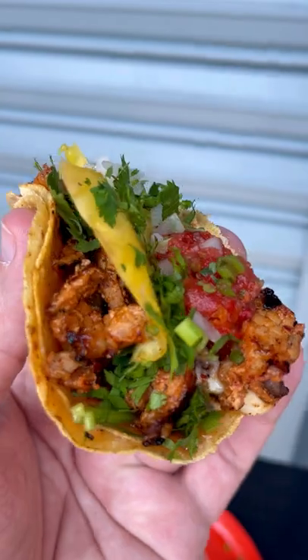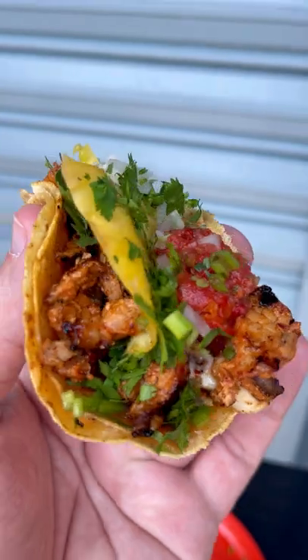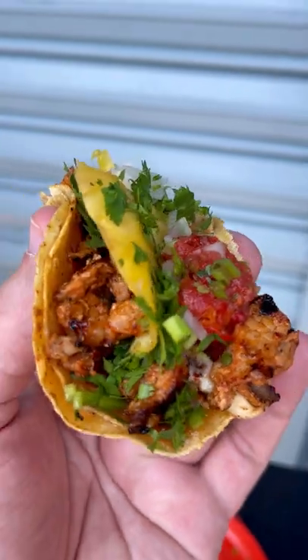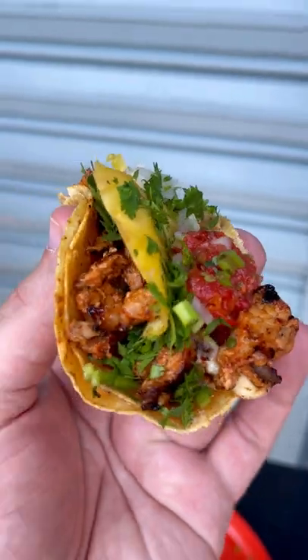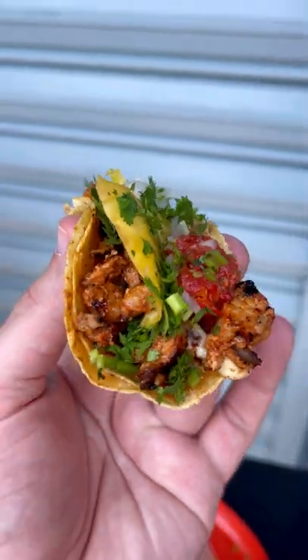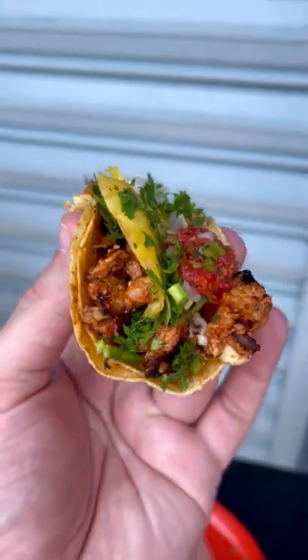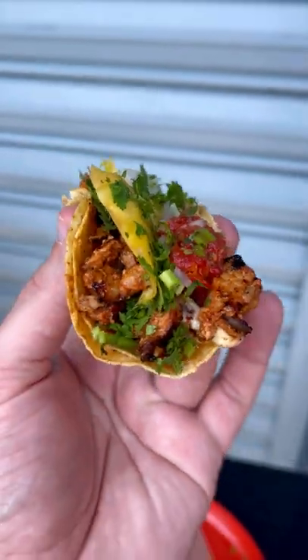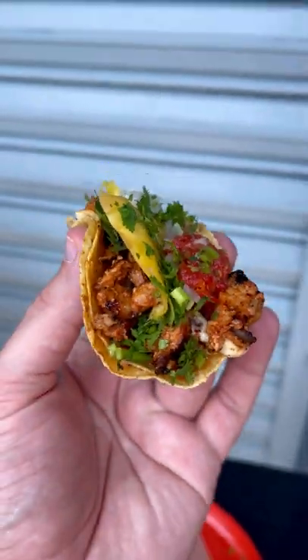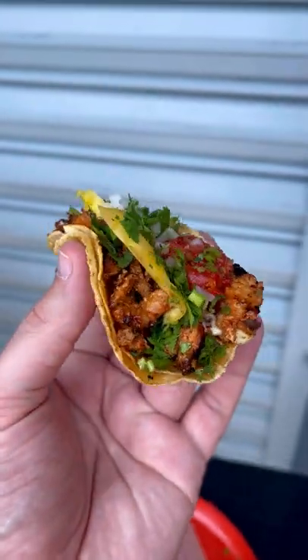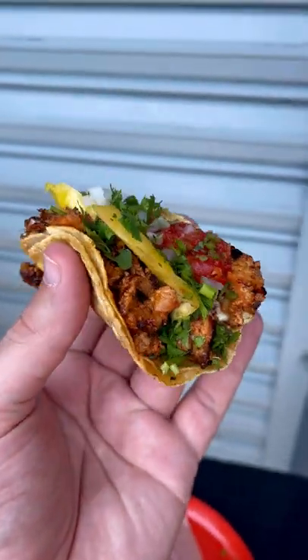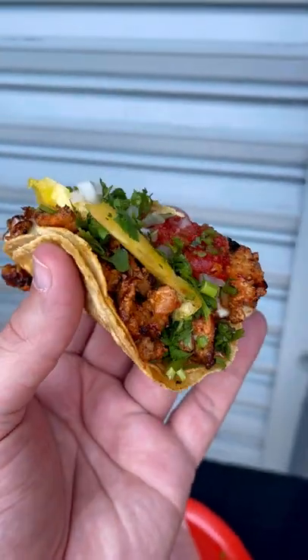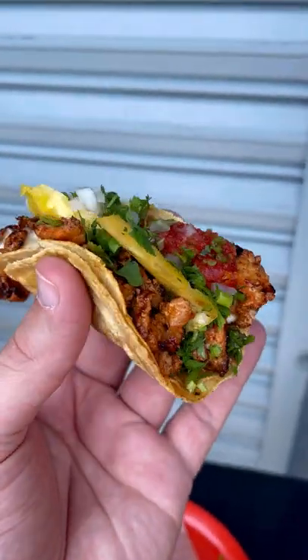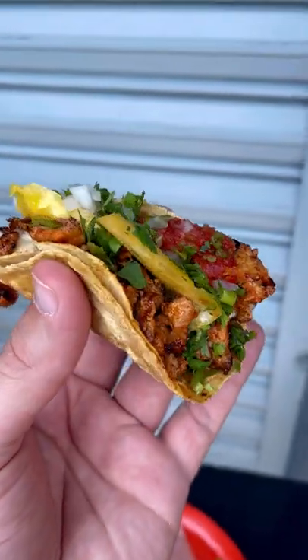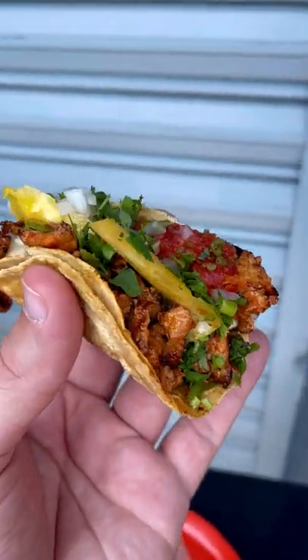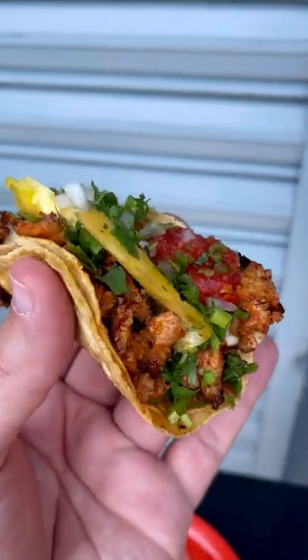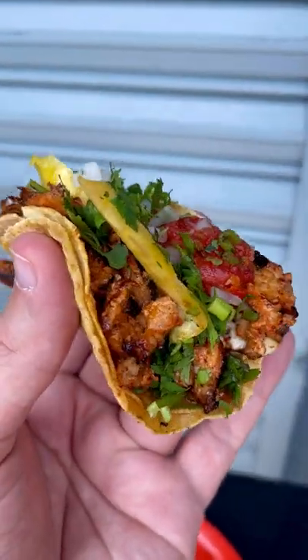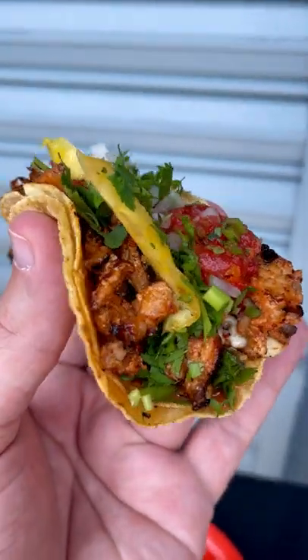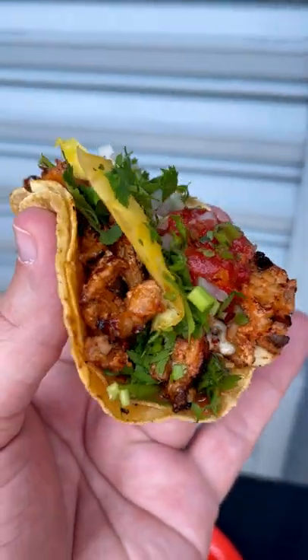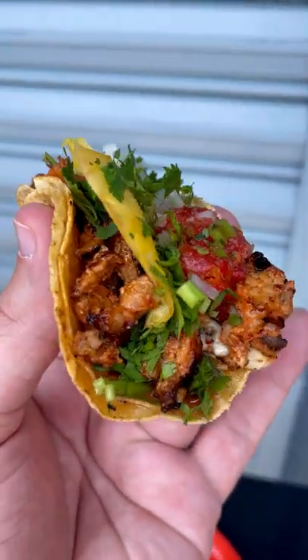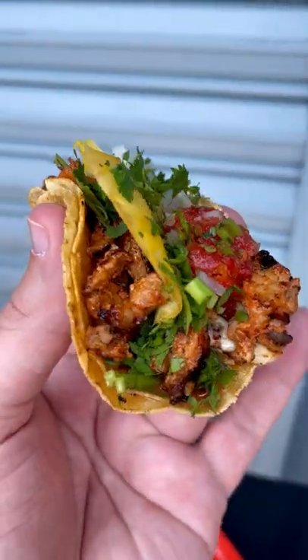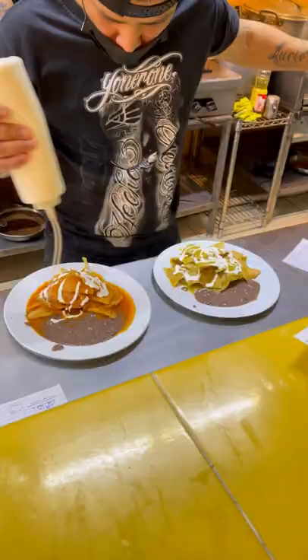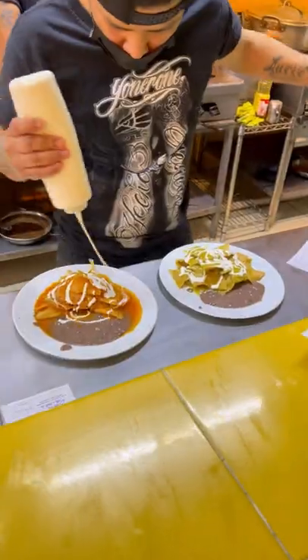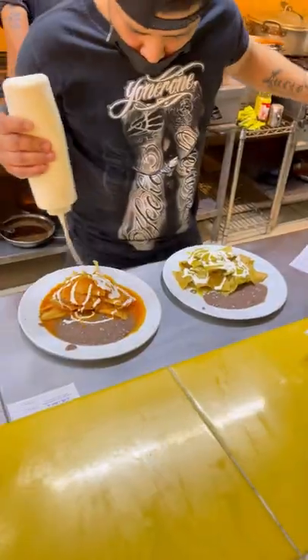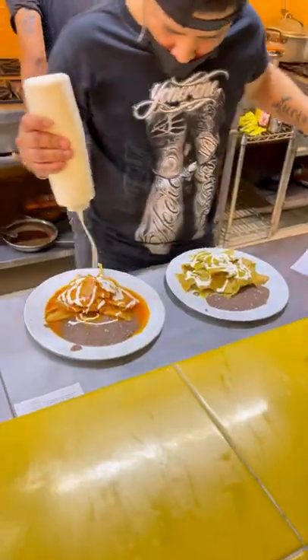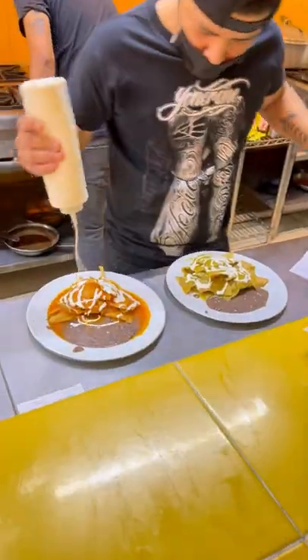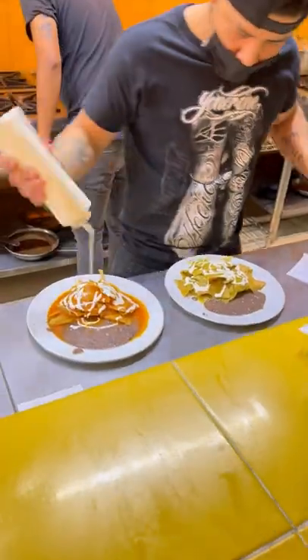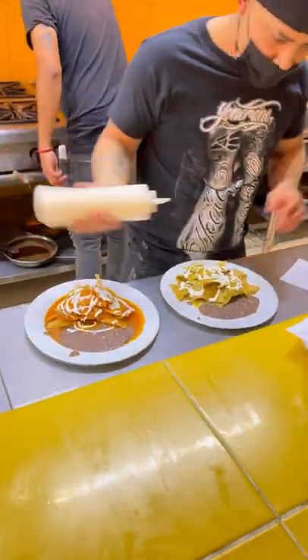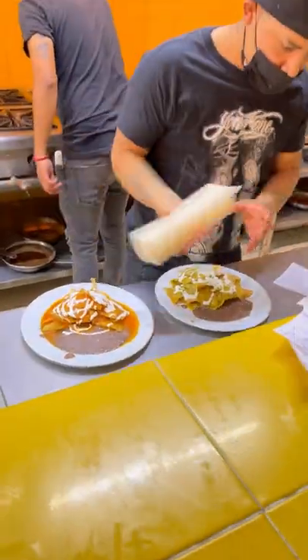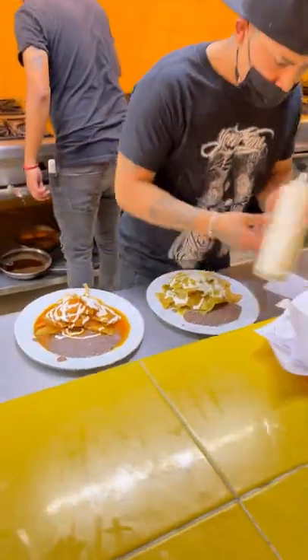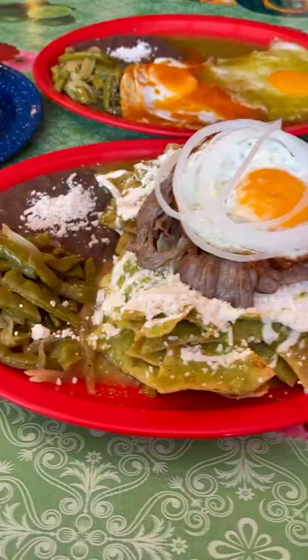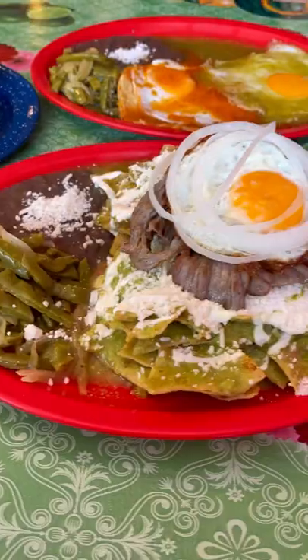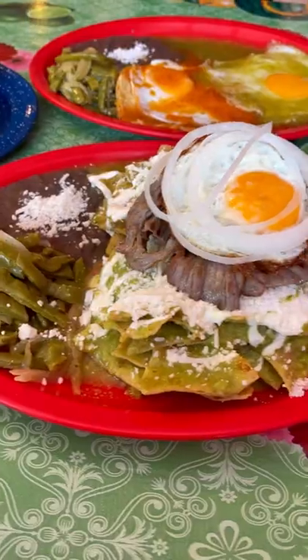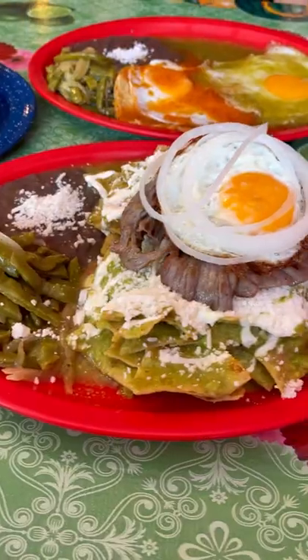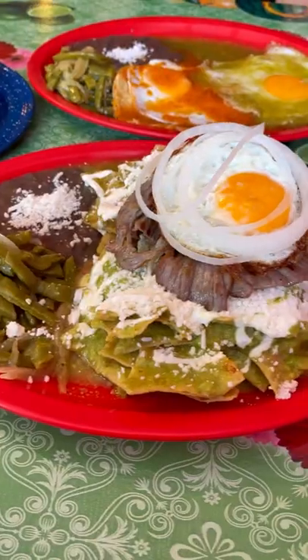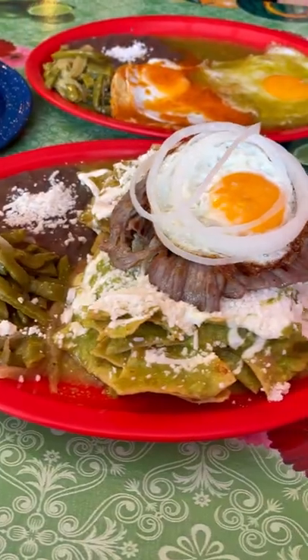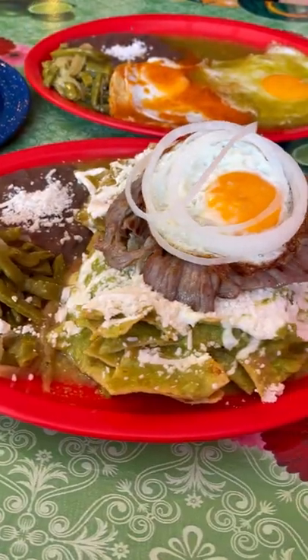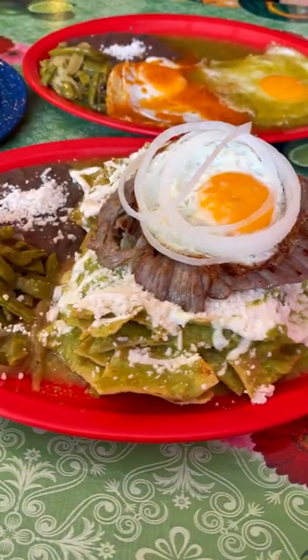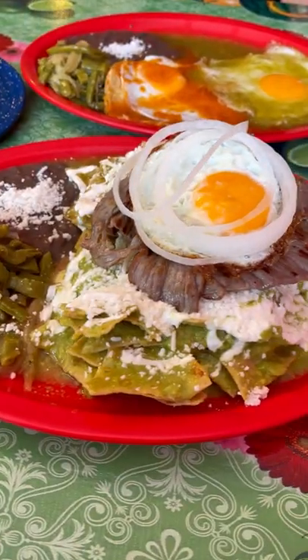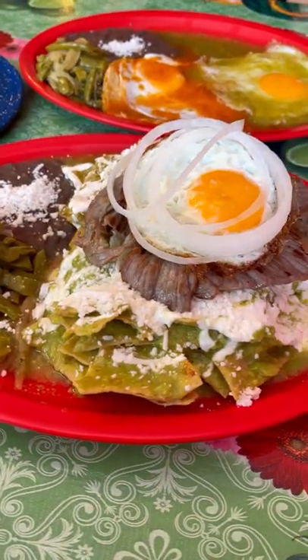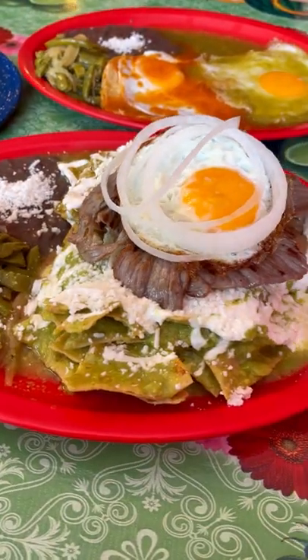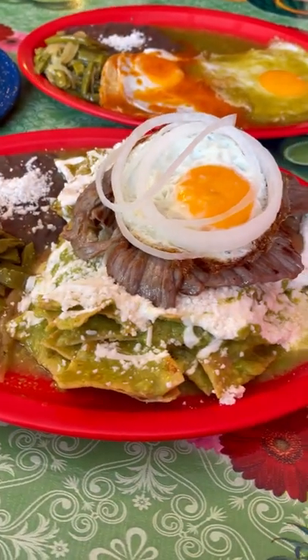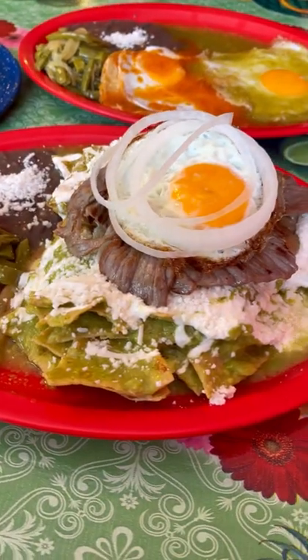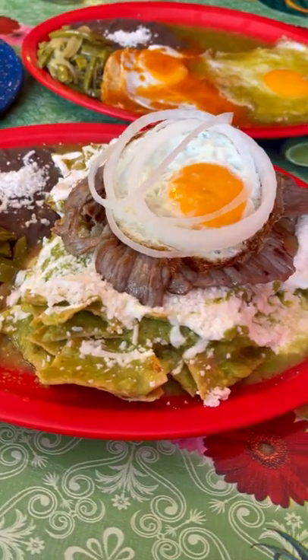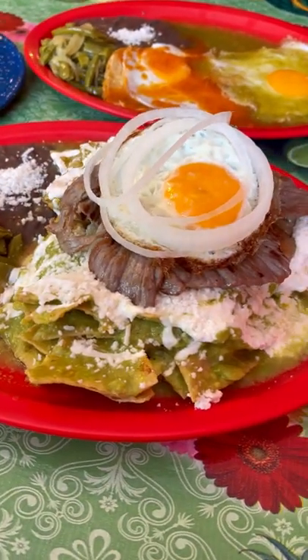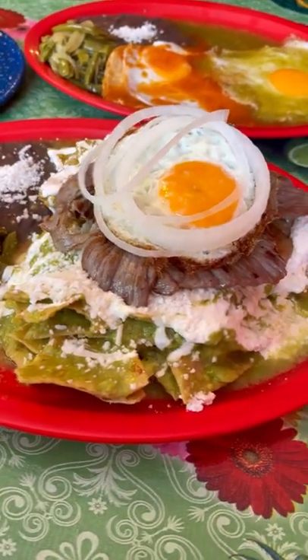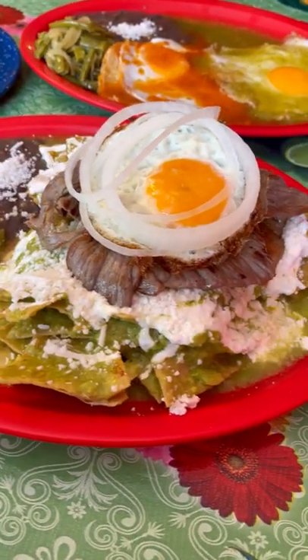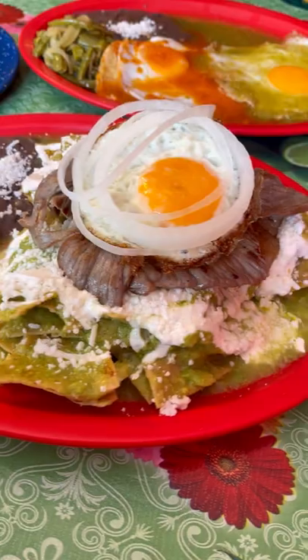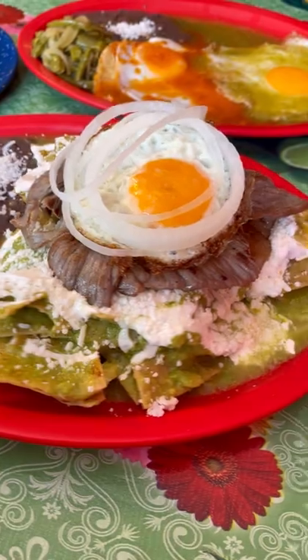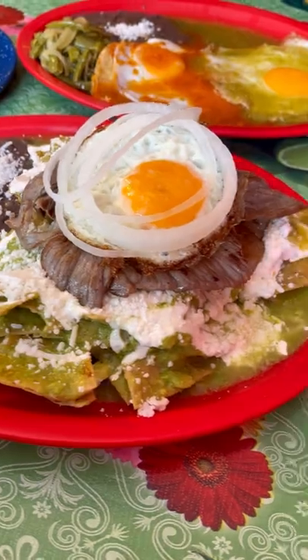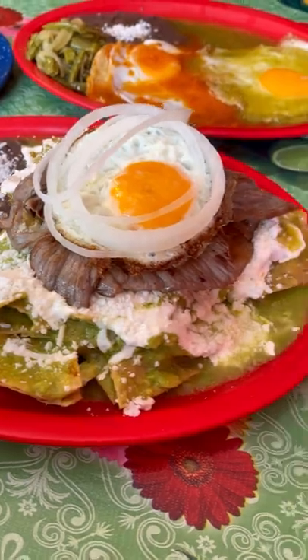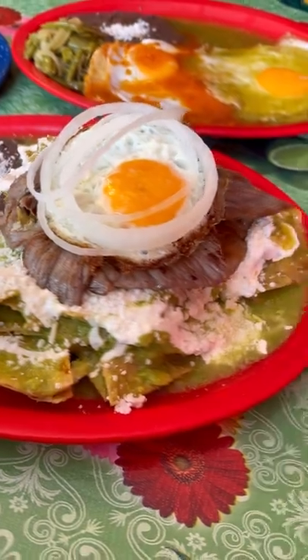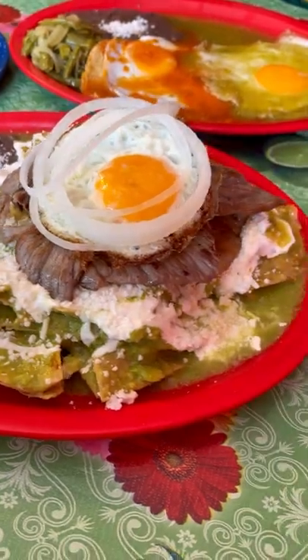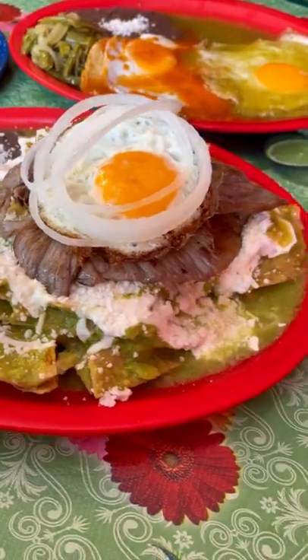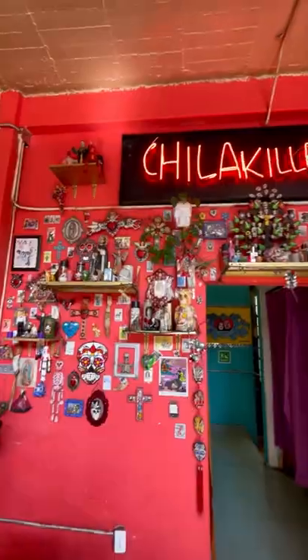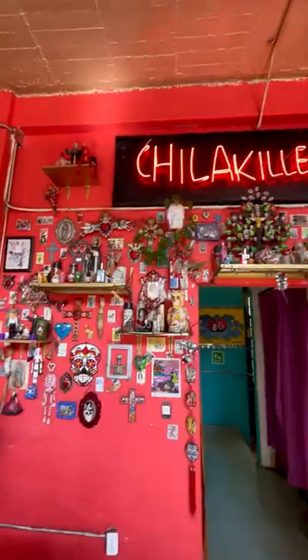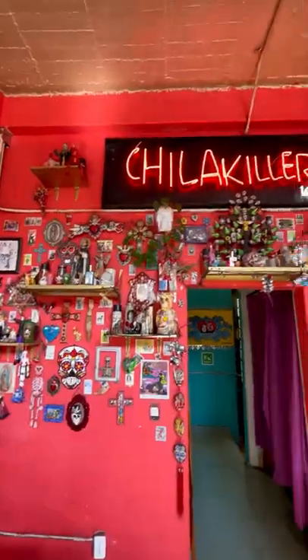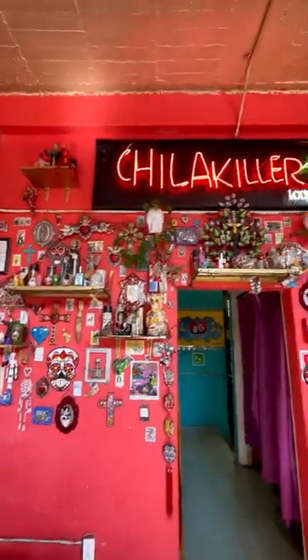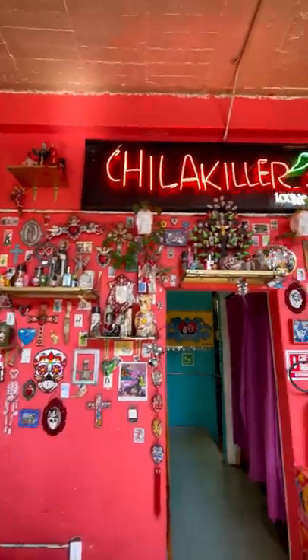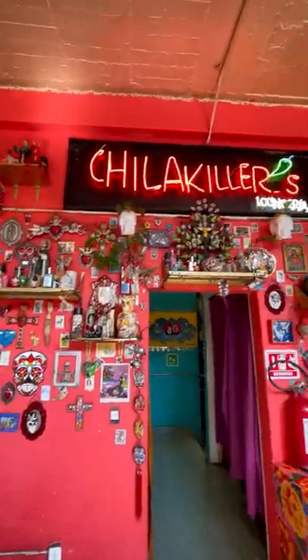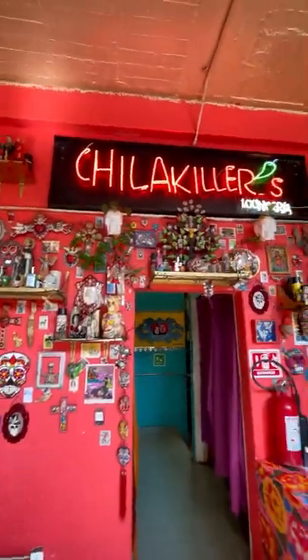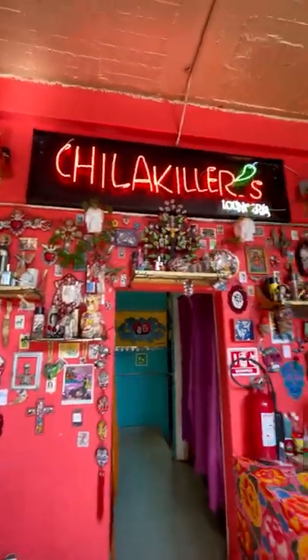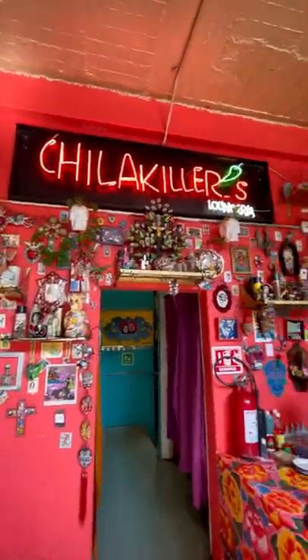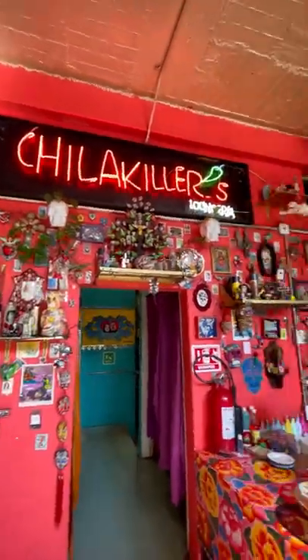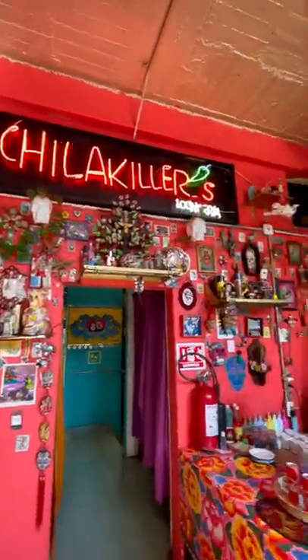How to eat the best food in Mexico City. First up is breakfast, and chilaquiles are a must. This place is so cute inside too.